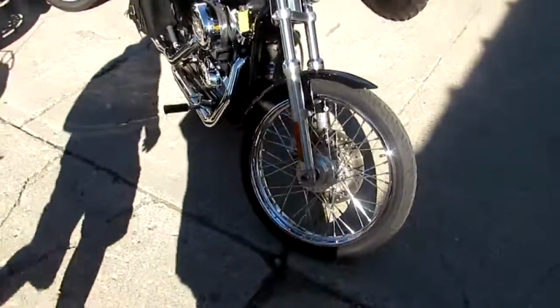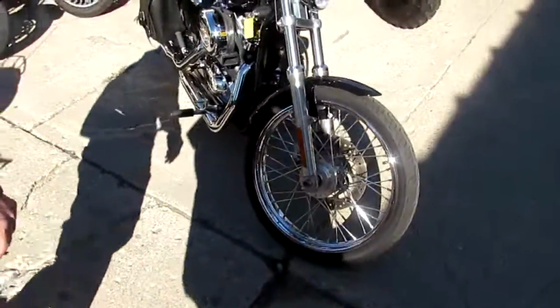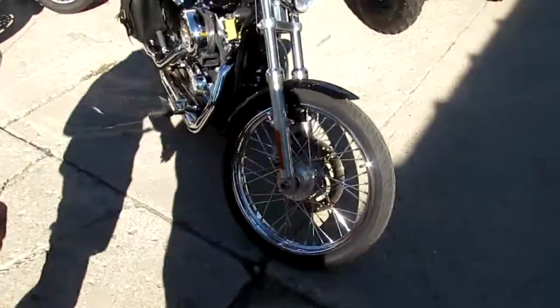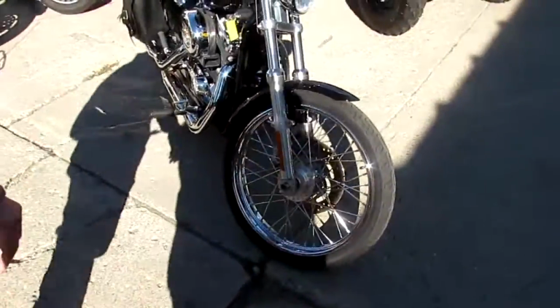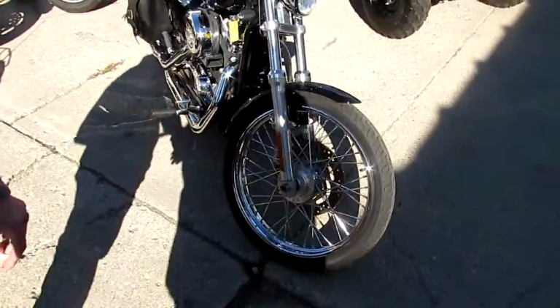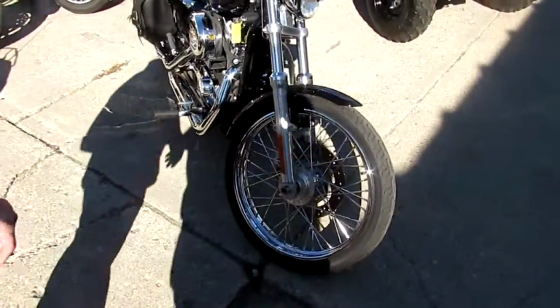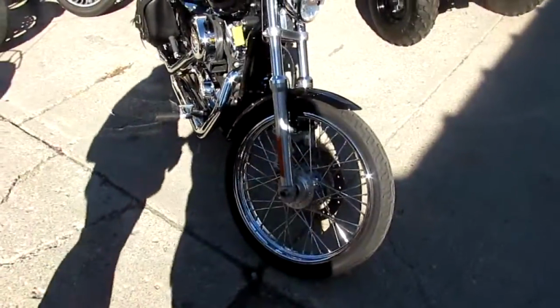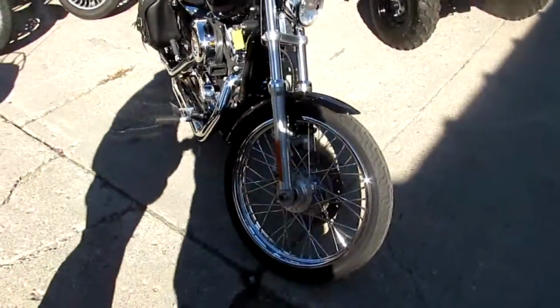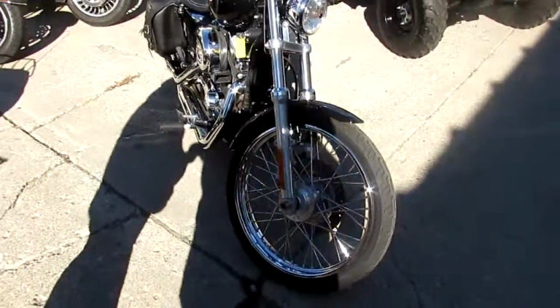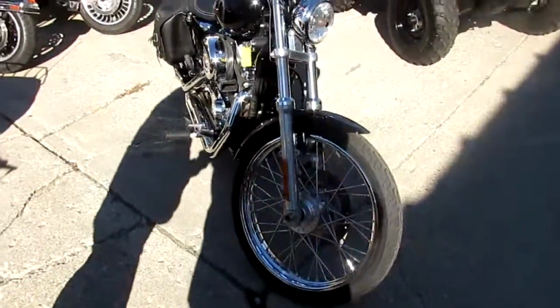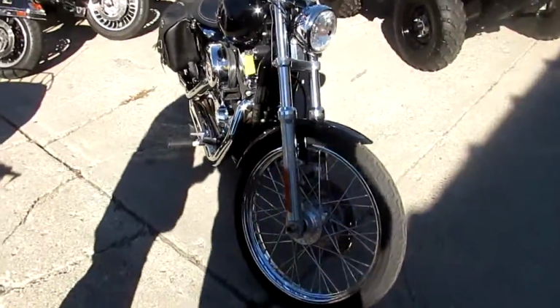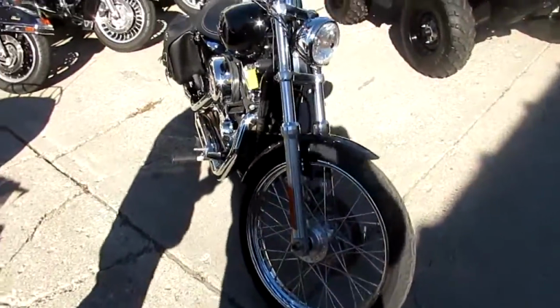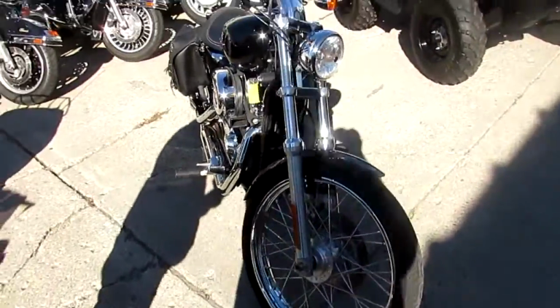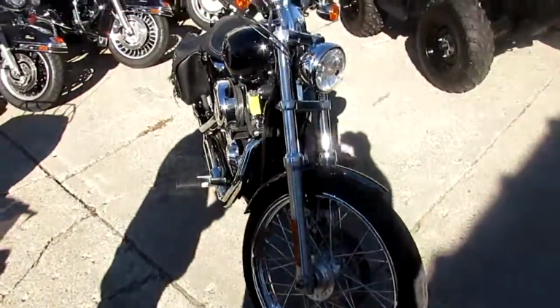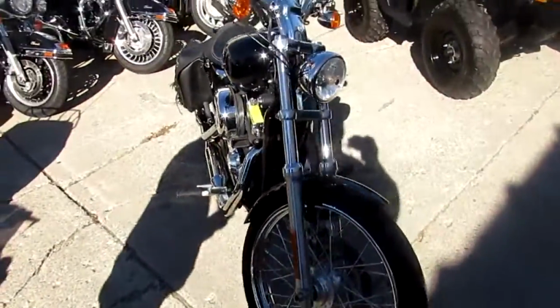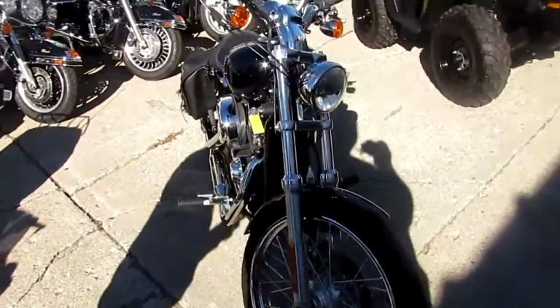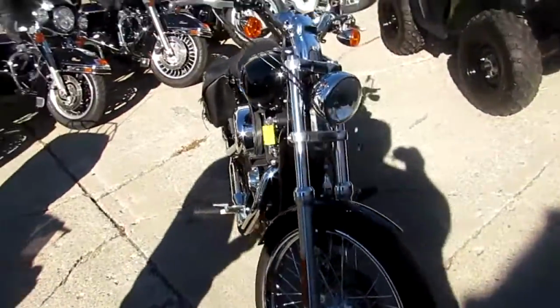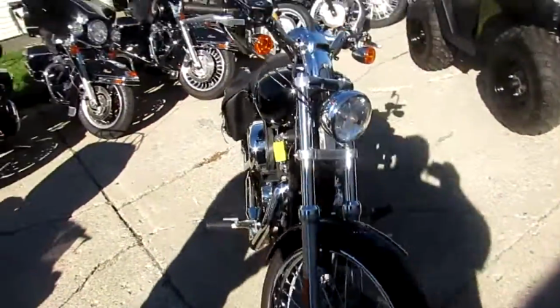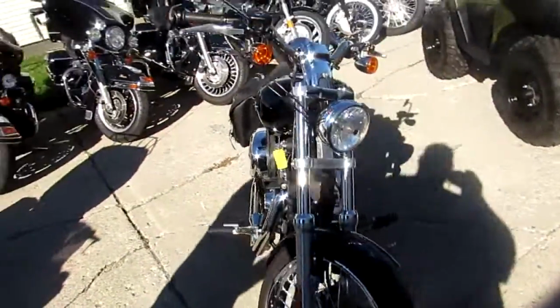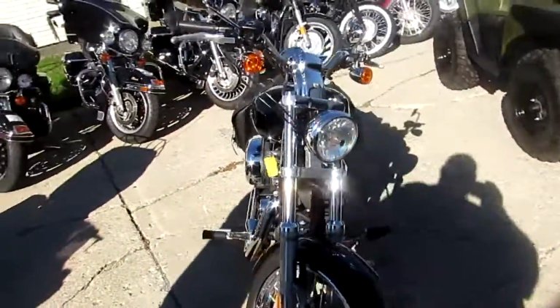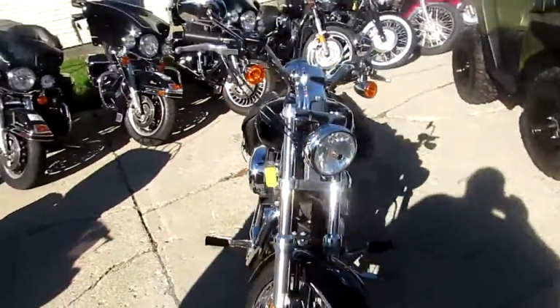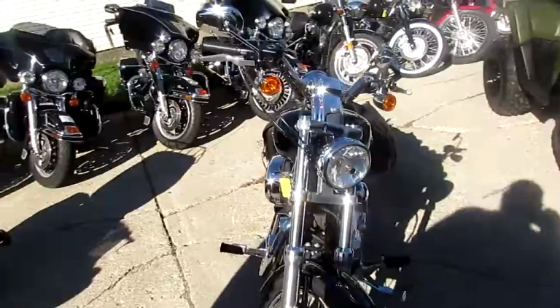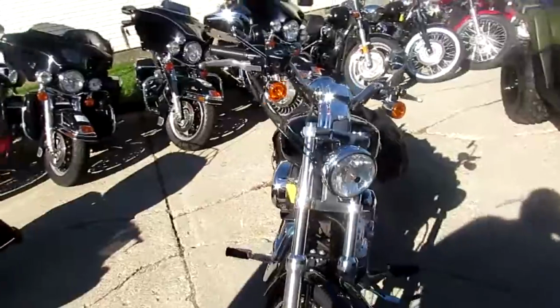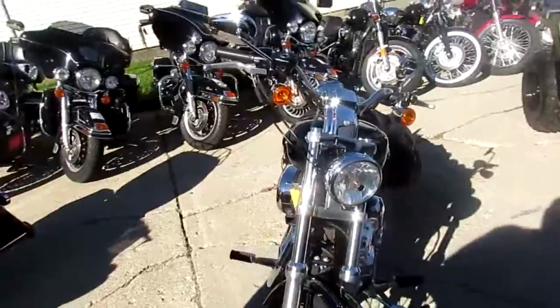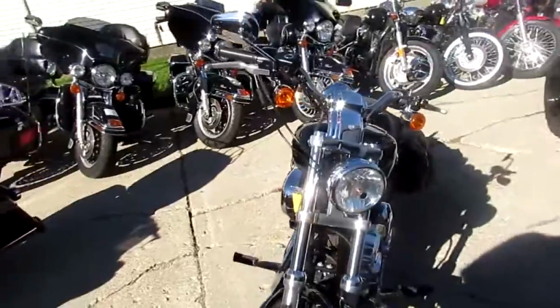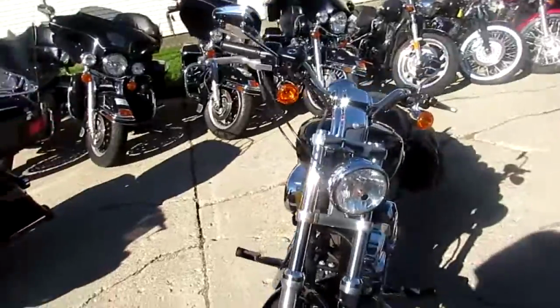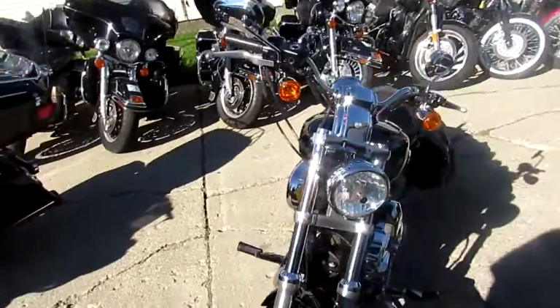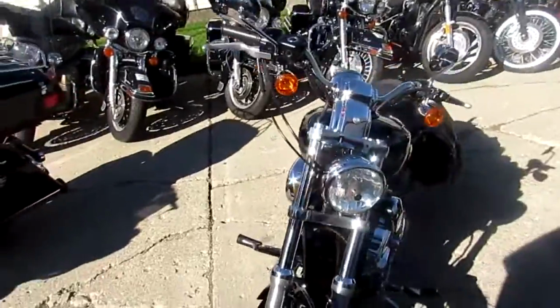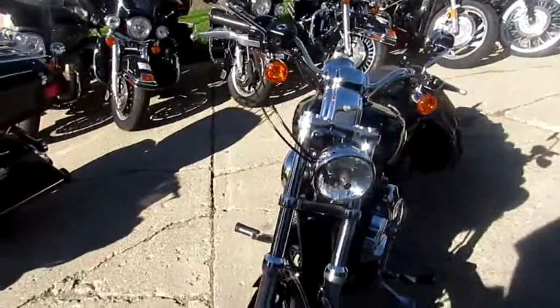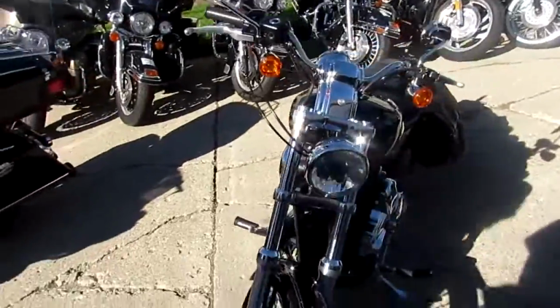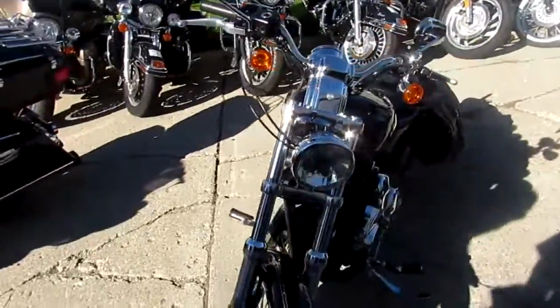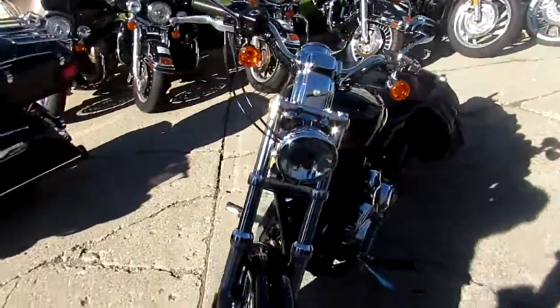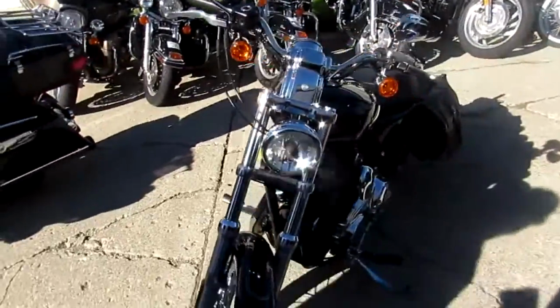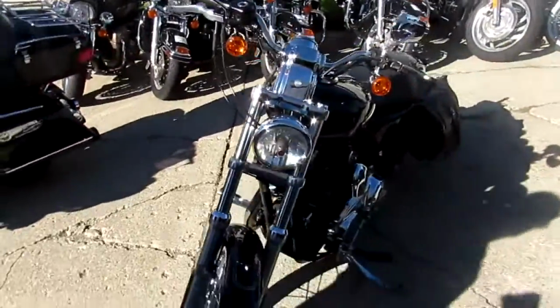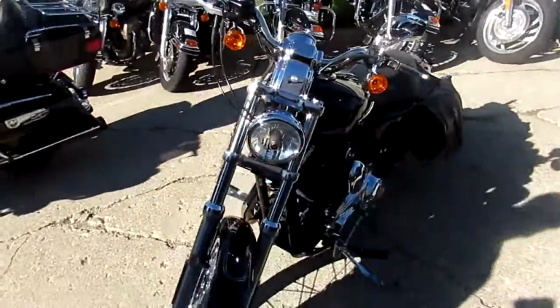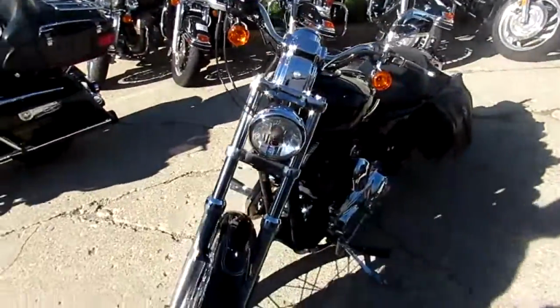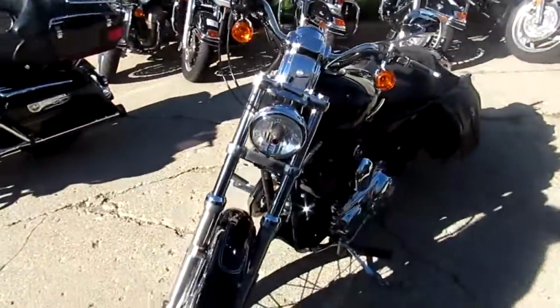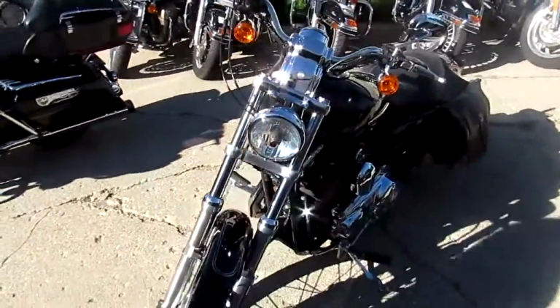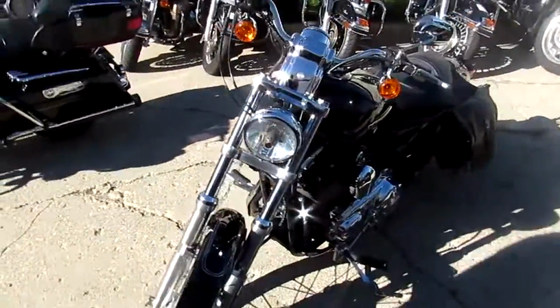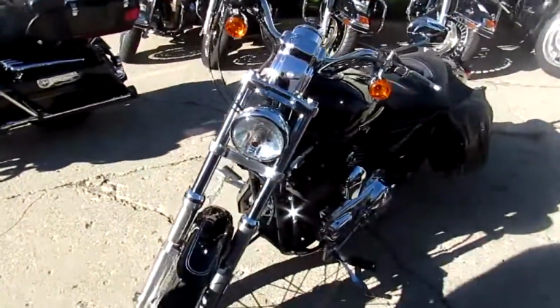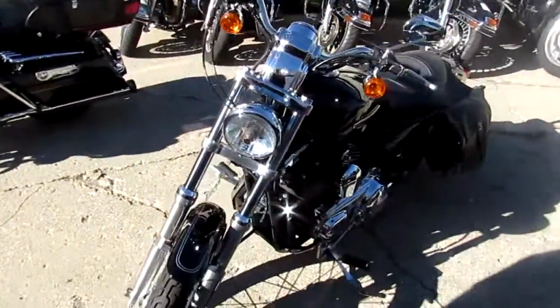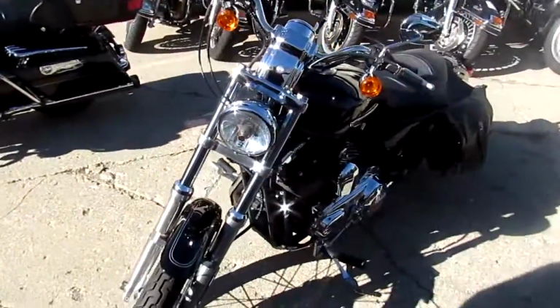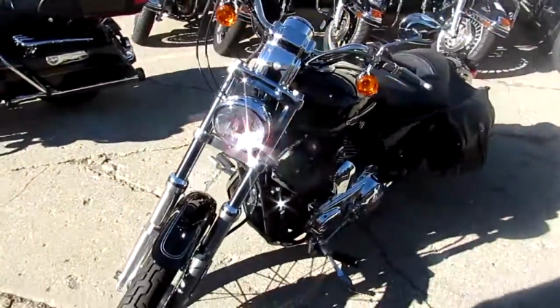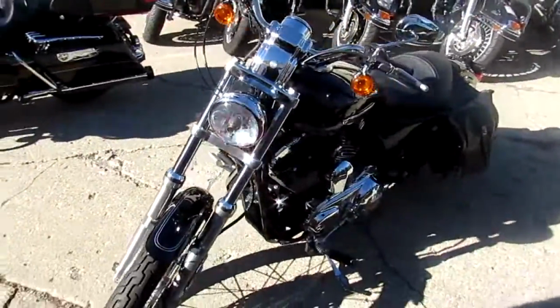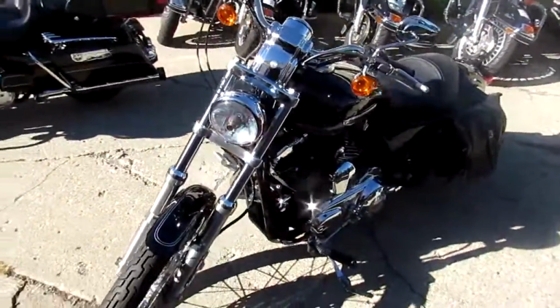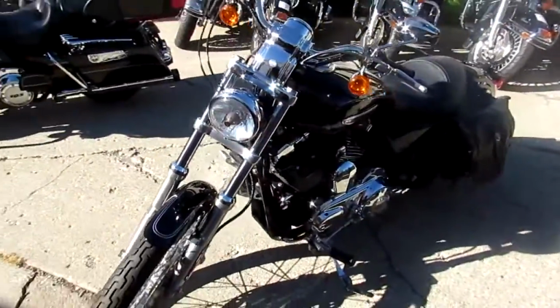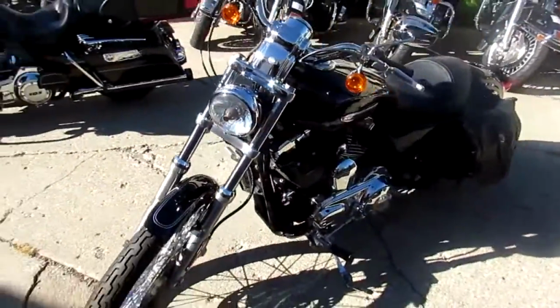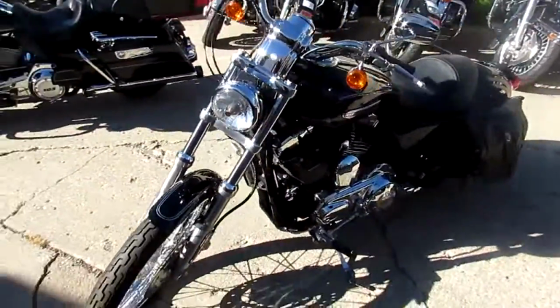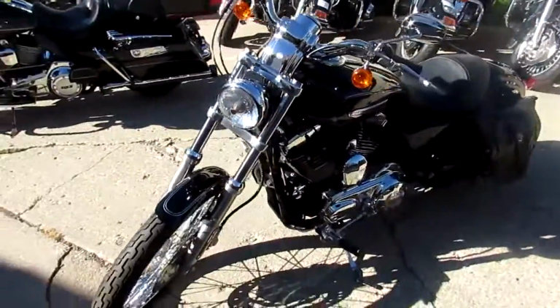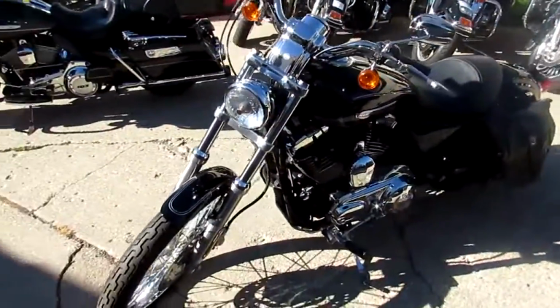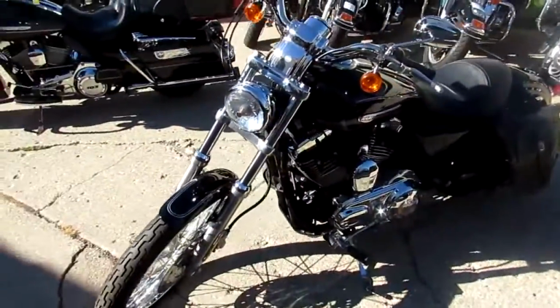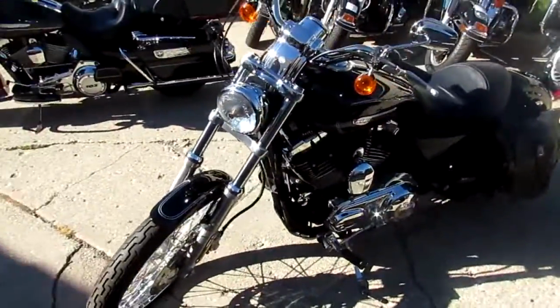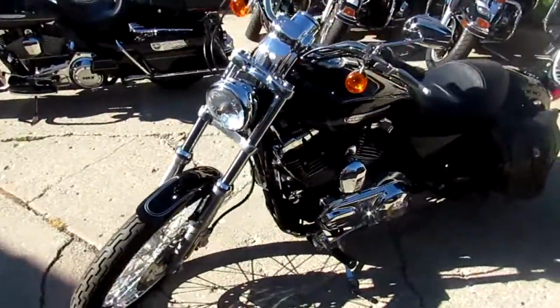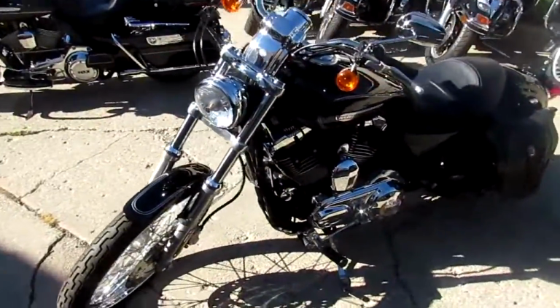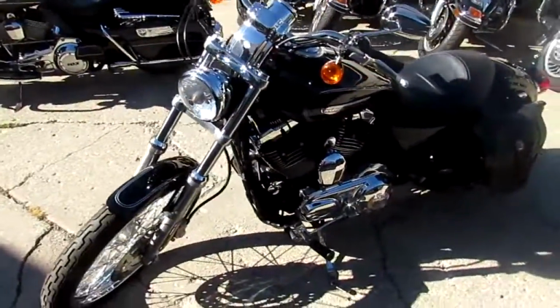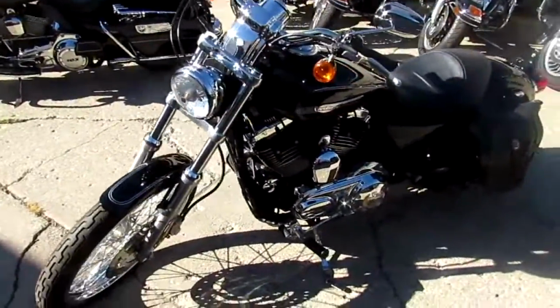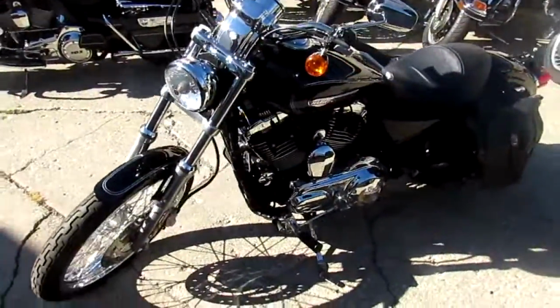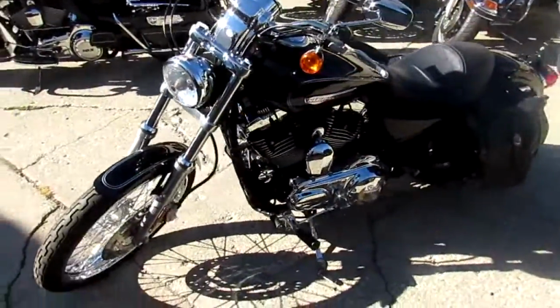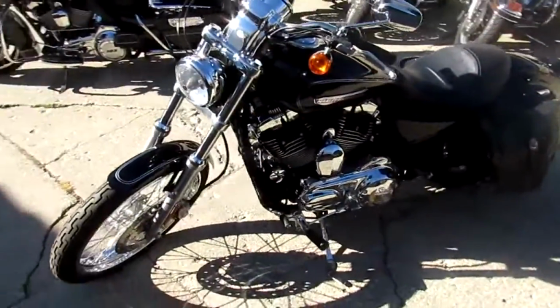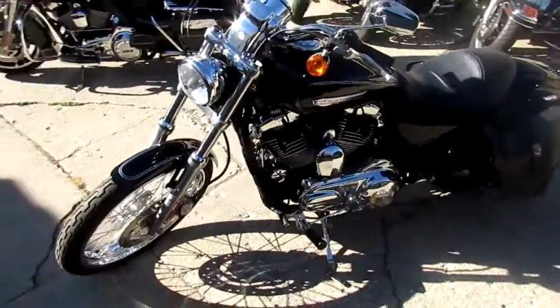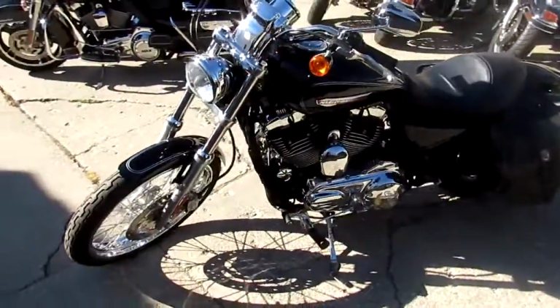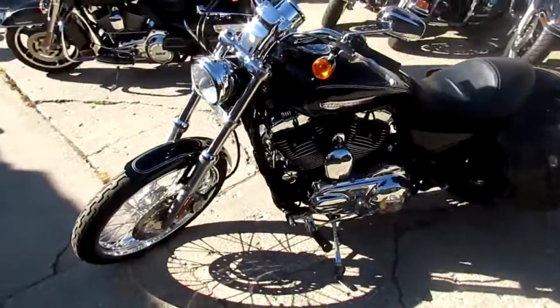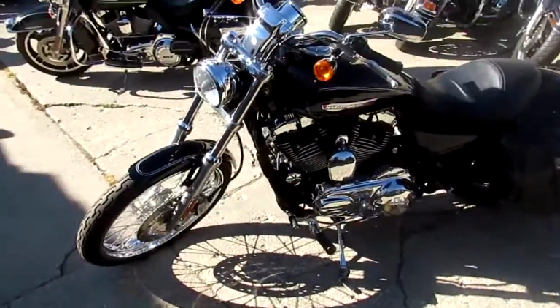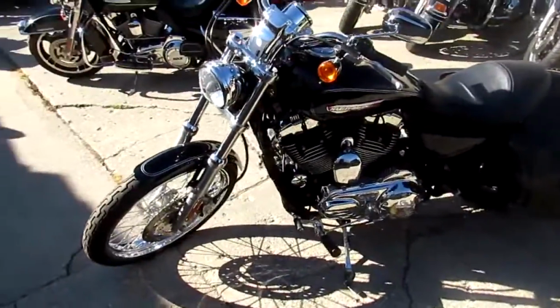This one's a 2008 Harley-Davidson XL 1200 C. We got this thing priced right at $49.99. It's not going to be here long.